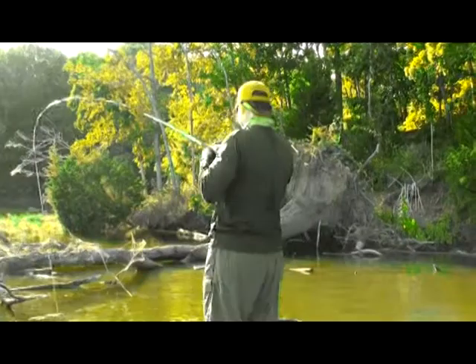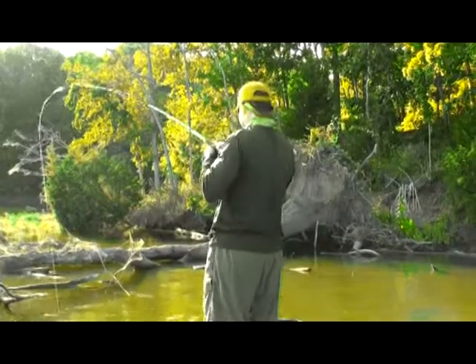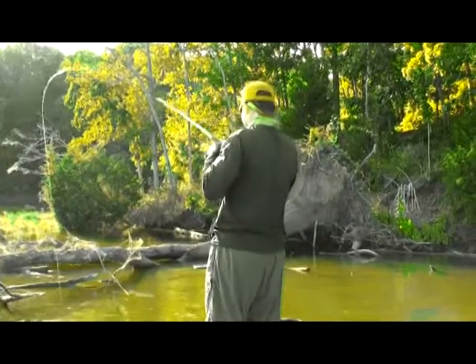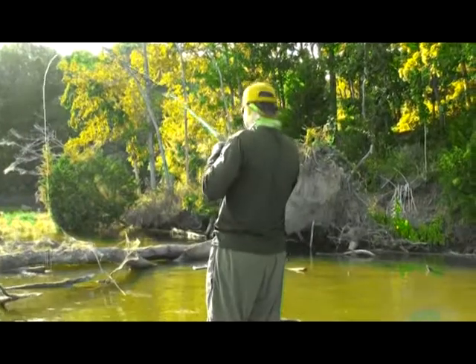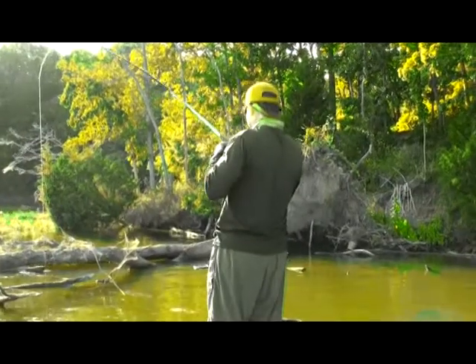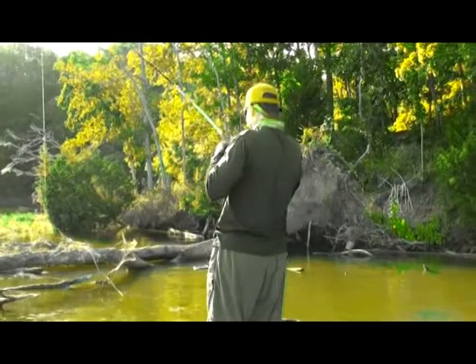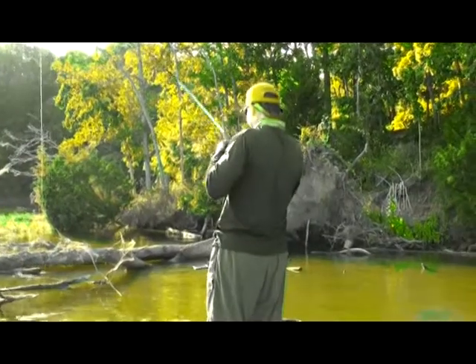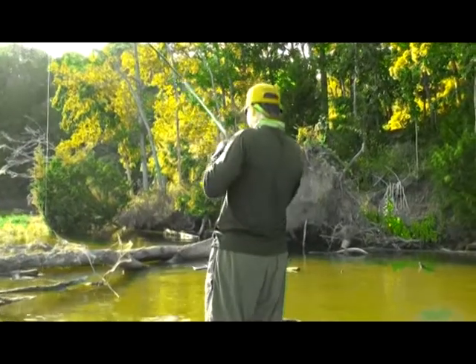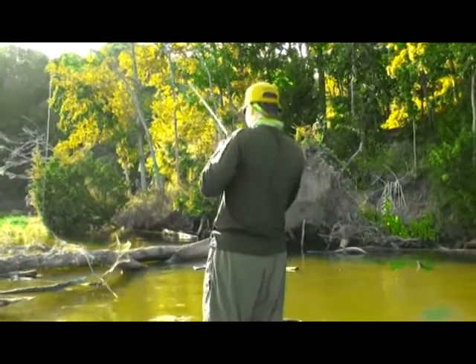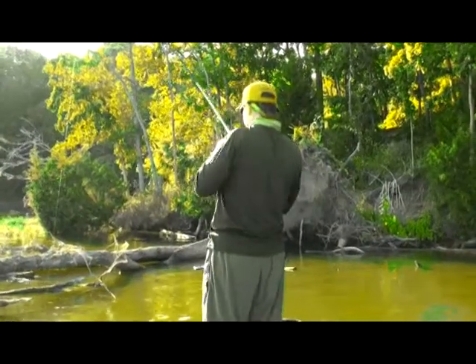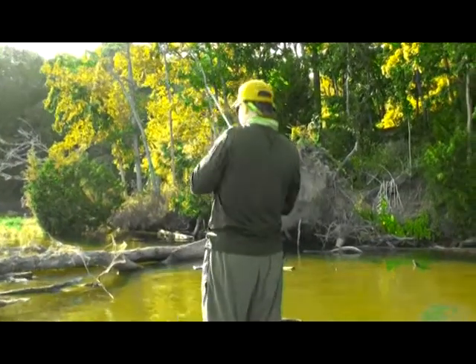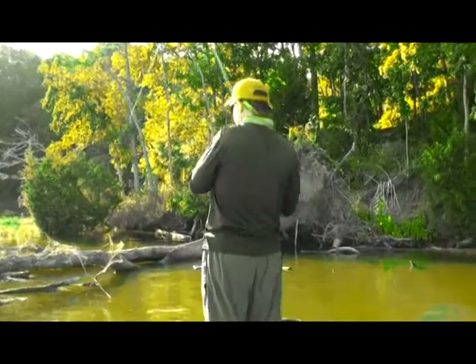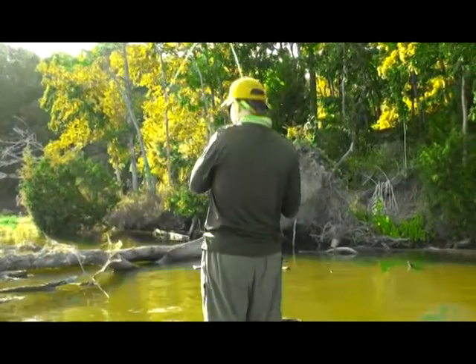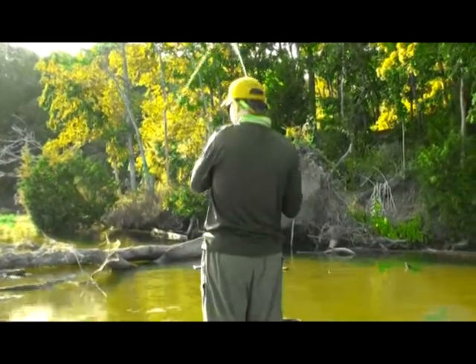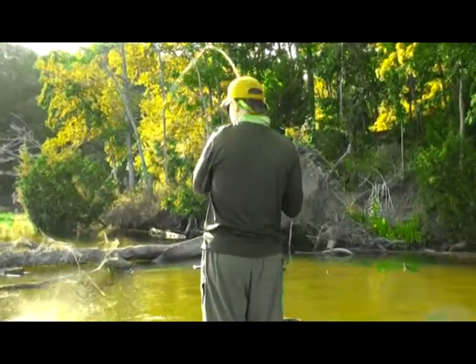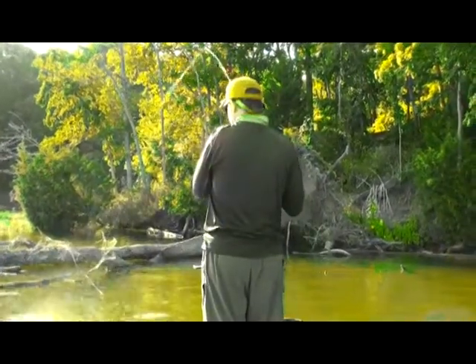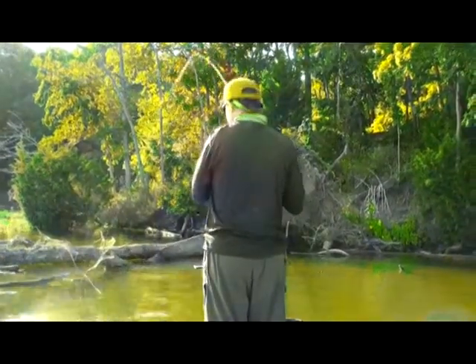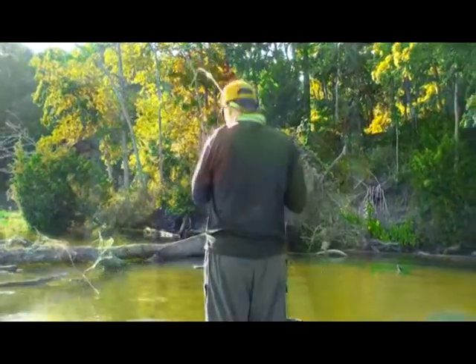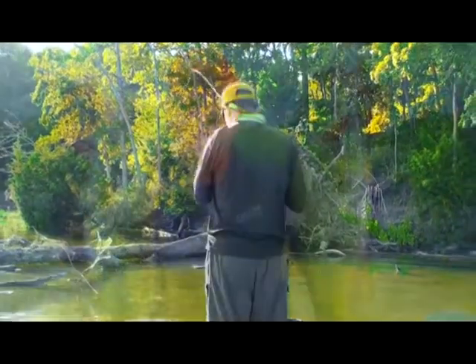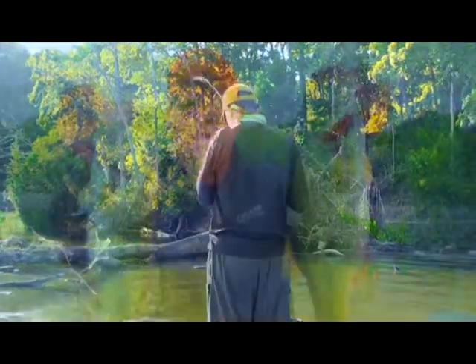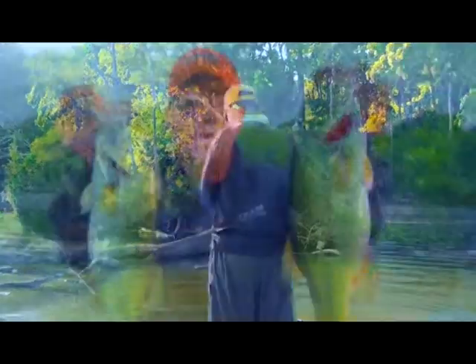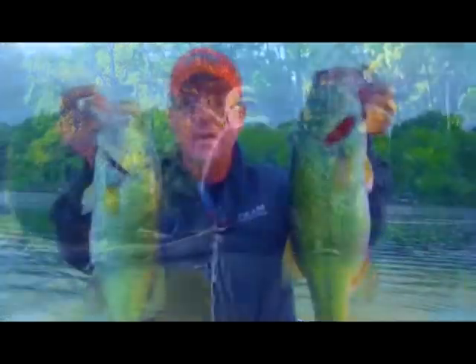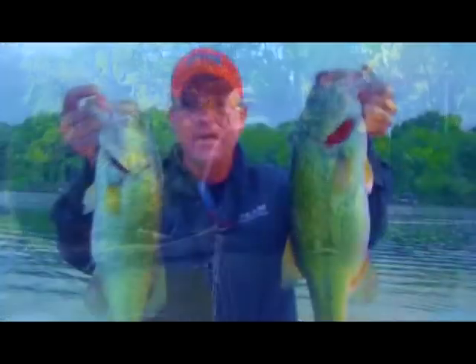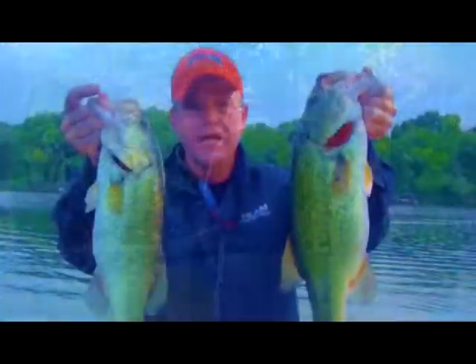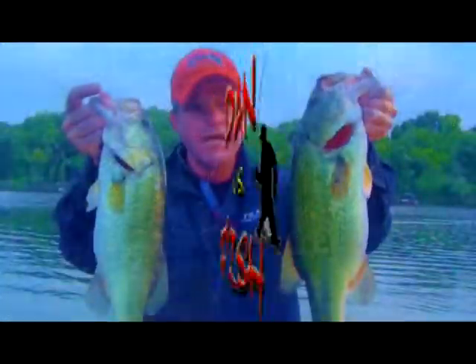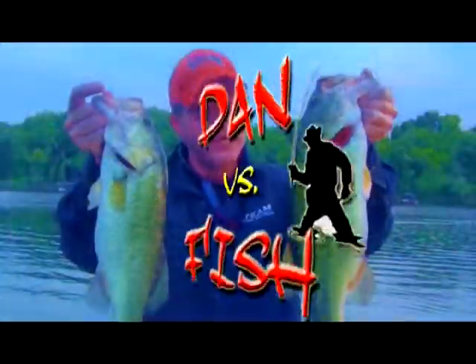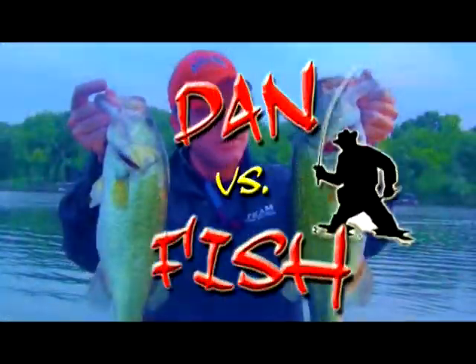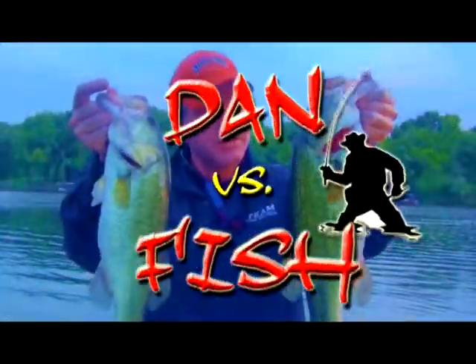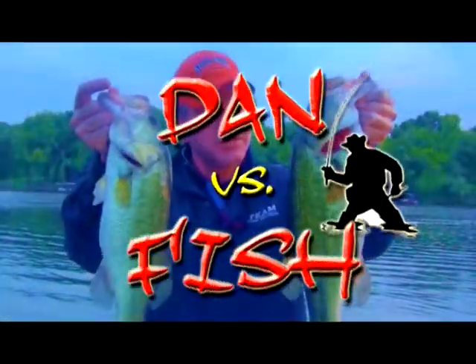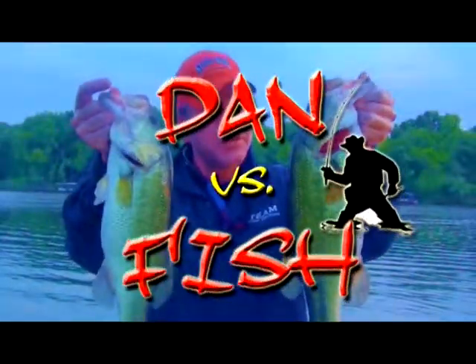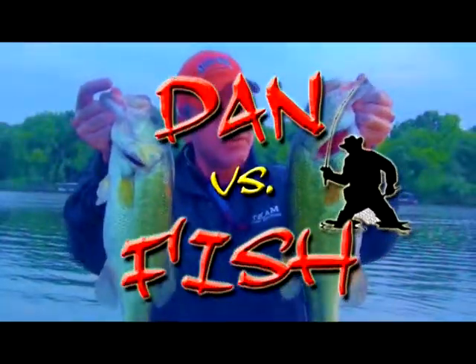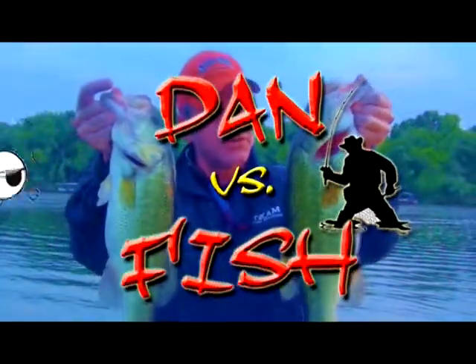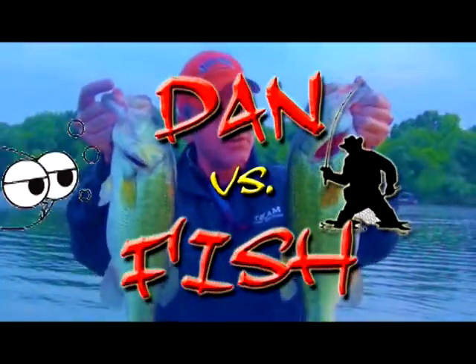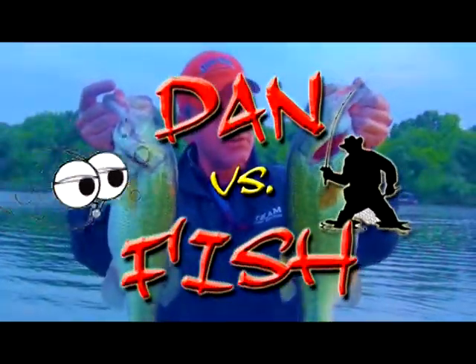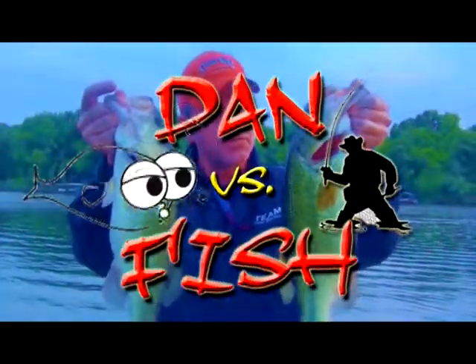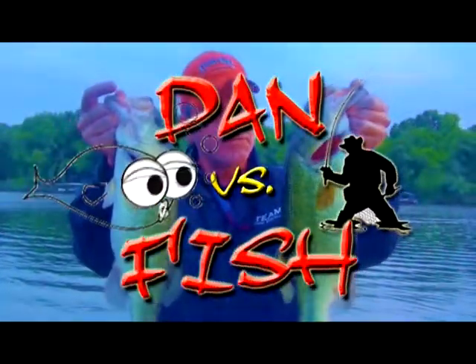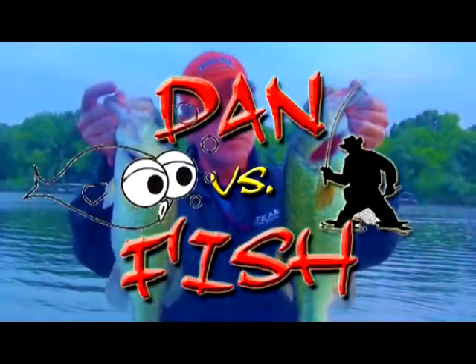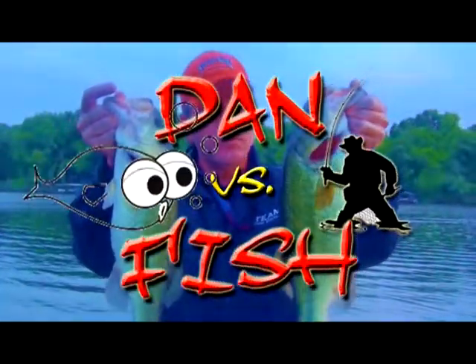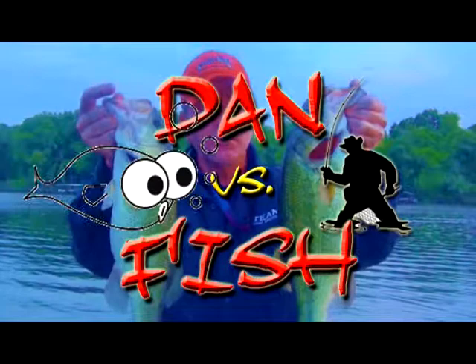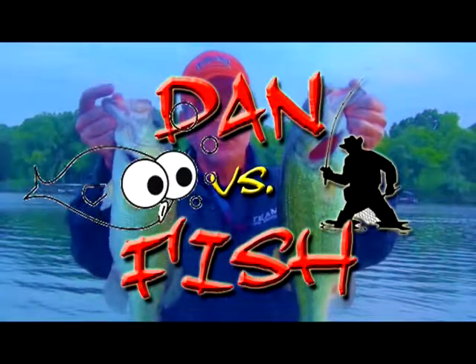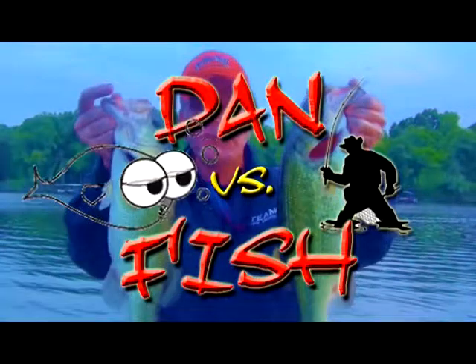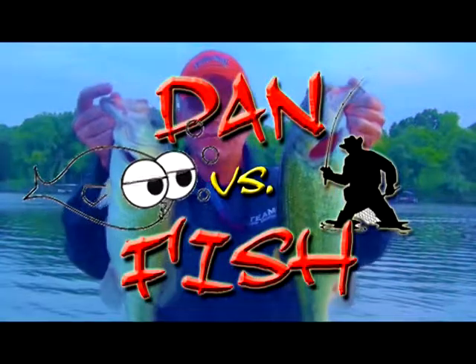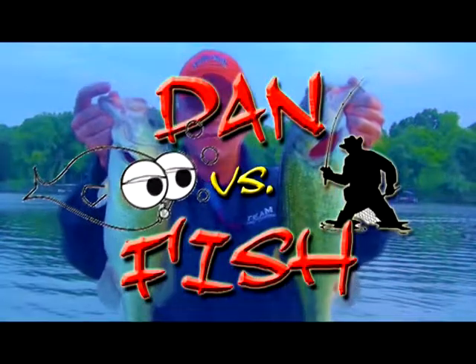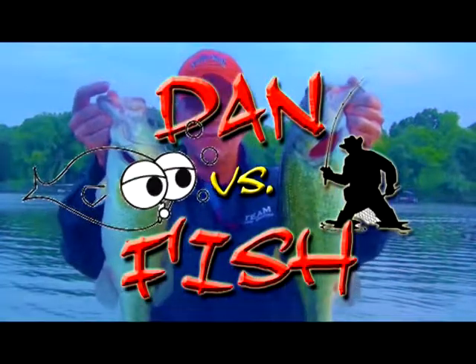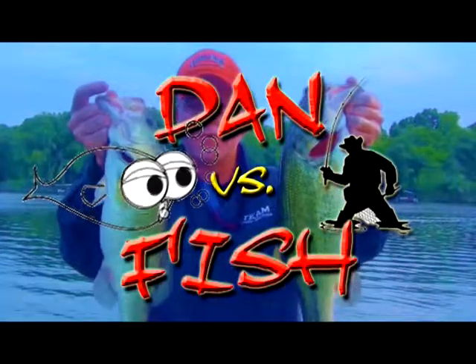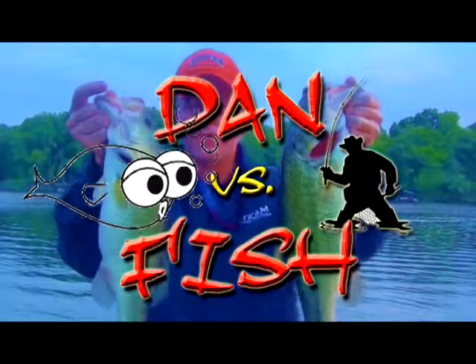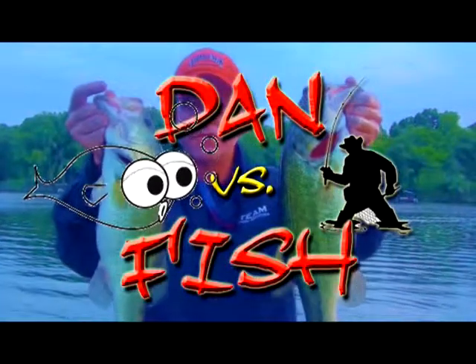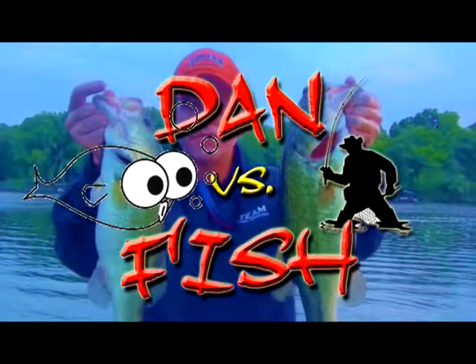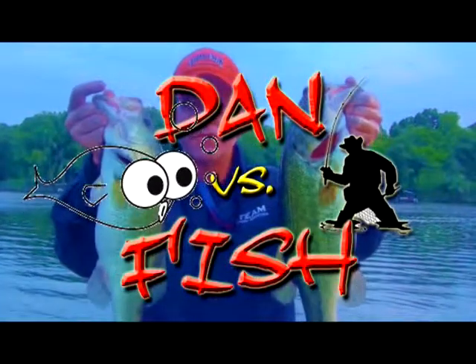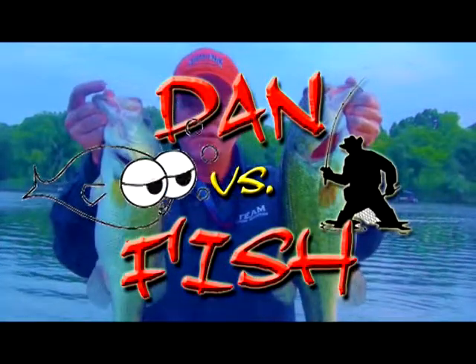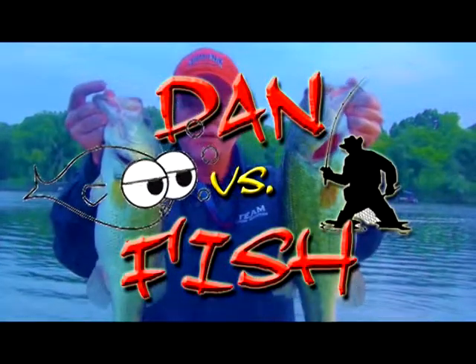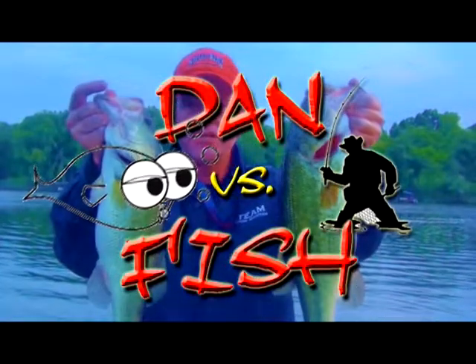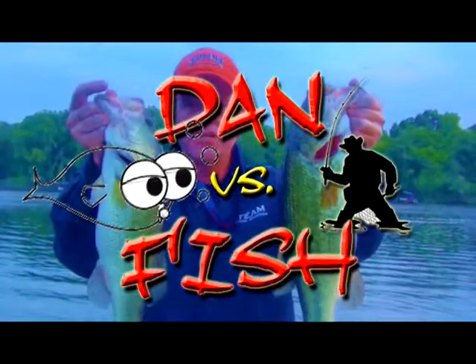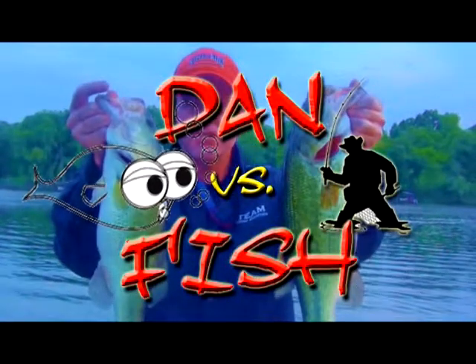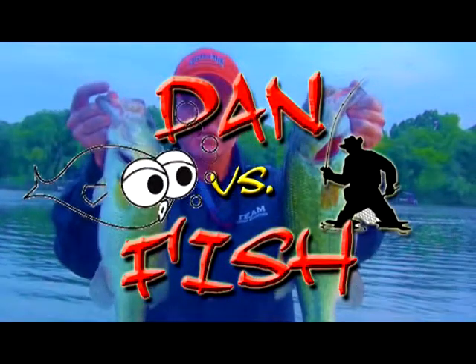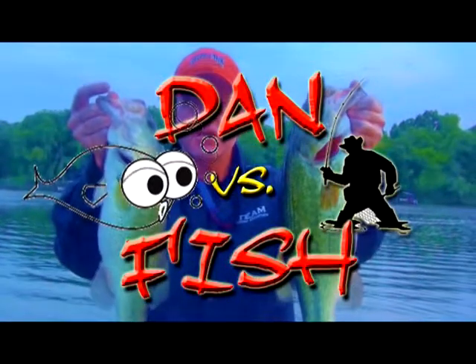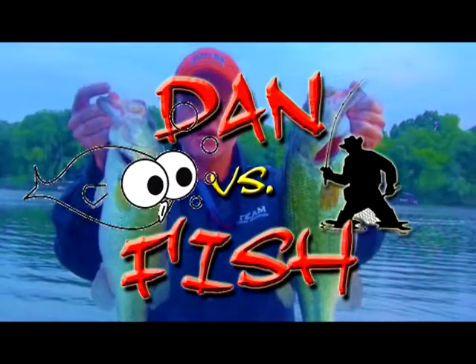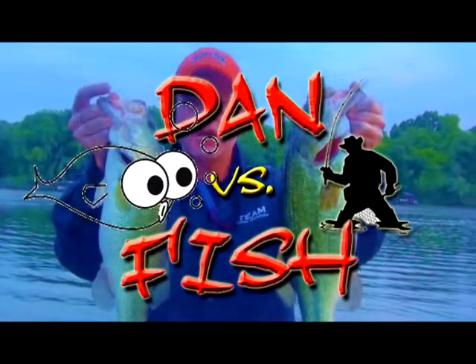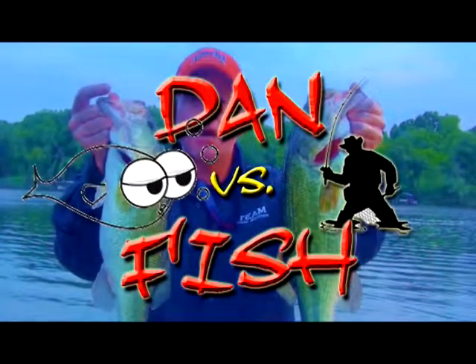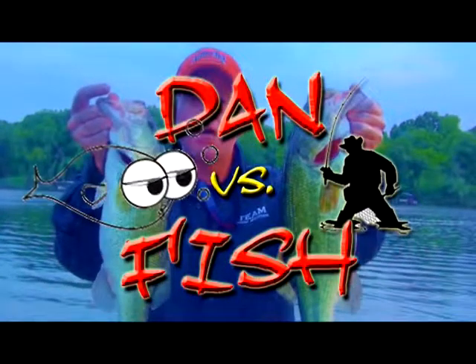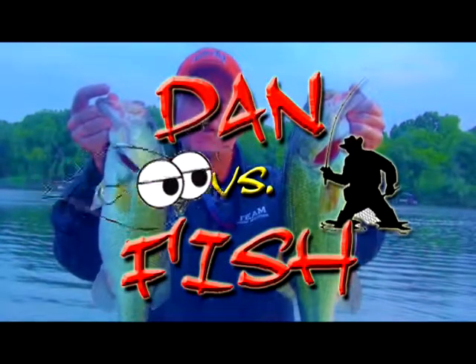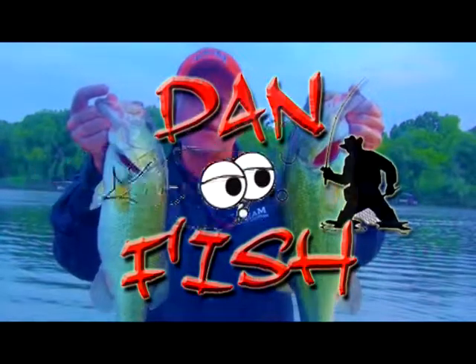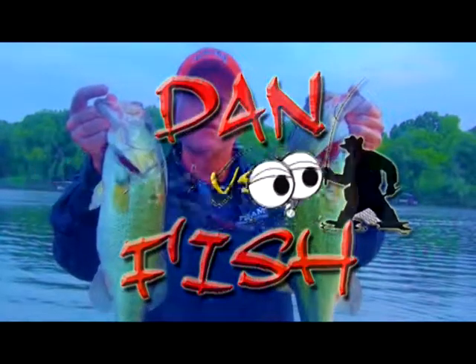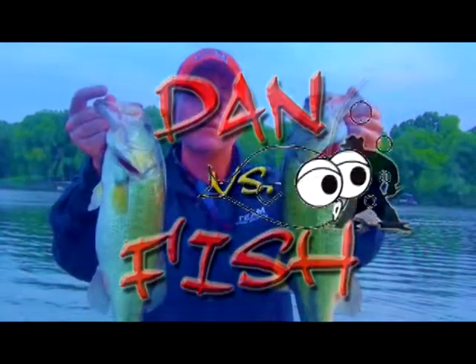And now another exciting episode of Dan vs. Fish on Fish and Affliction TV.